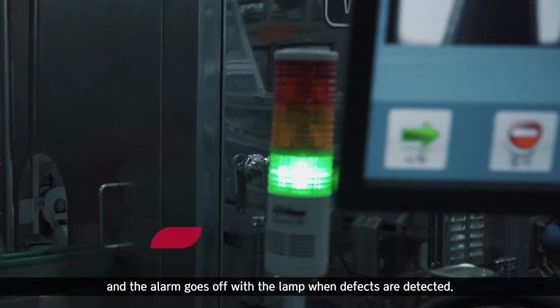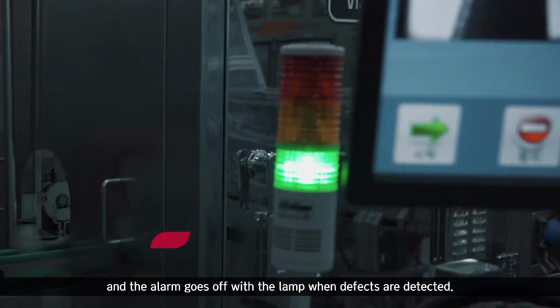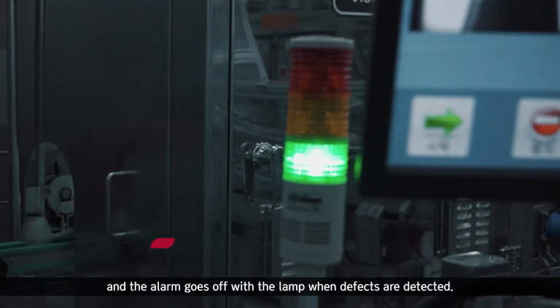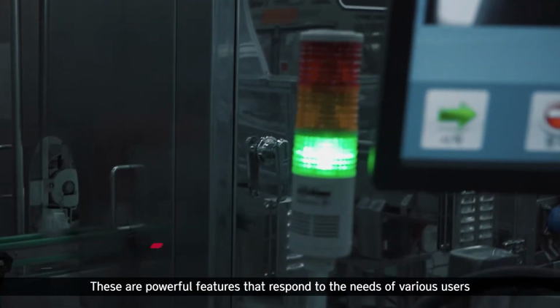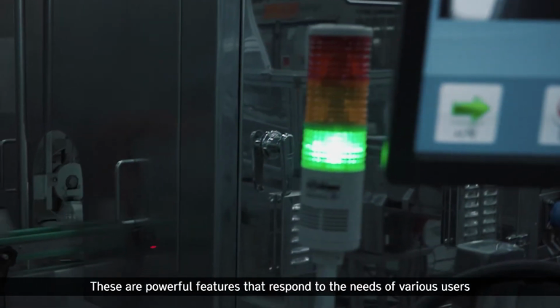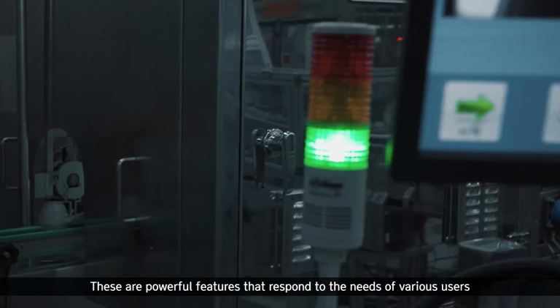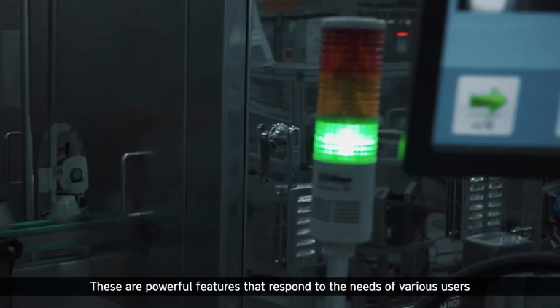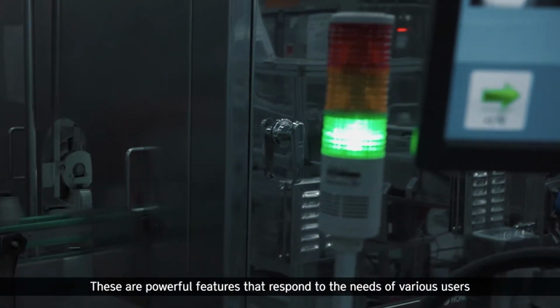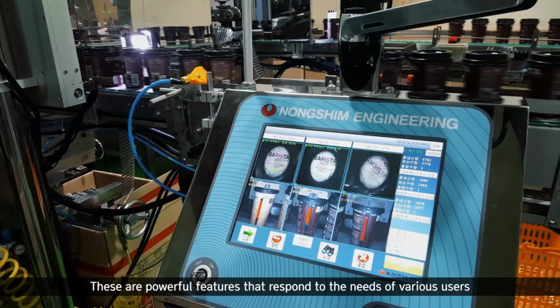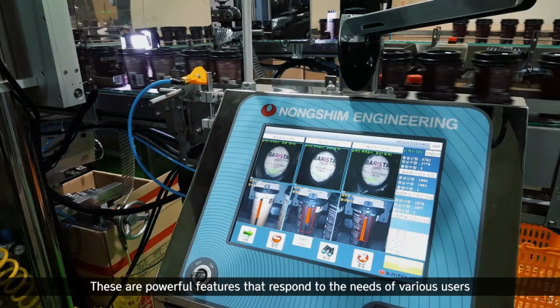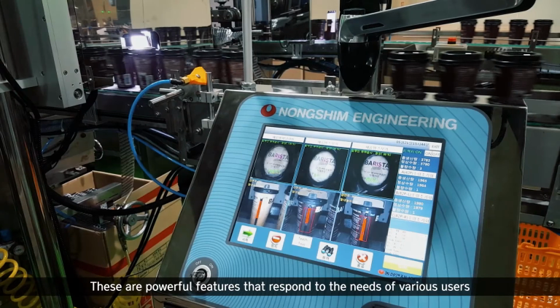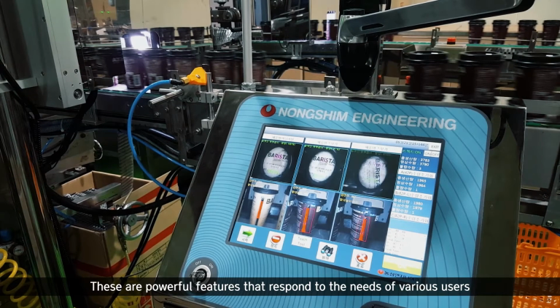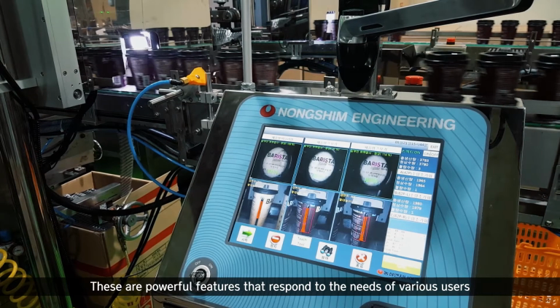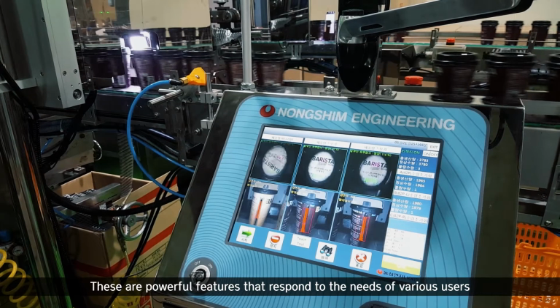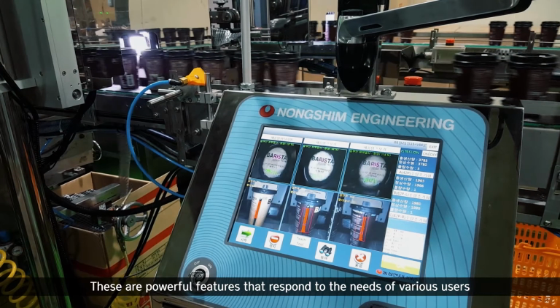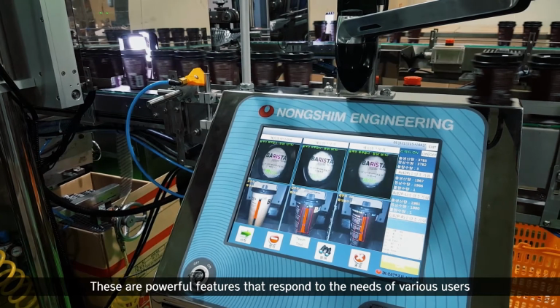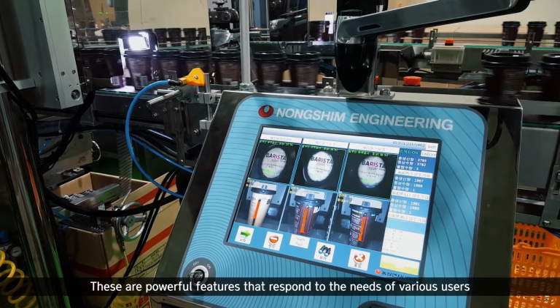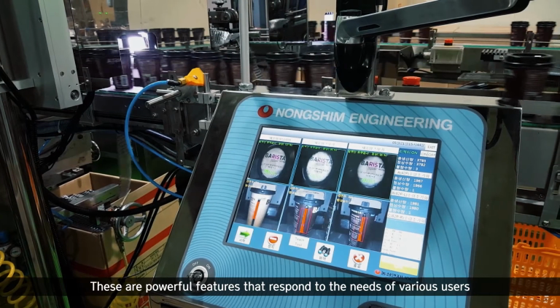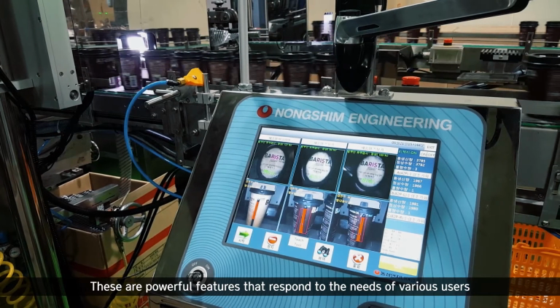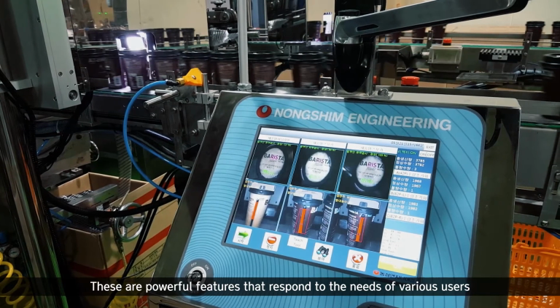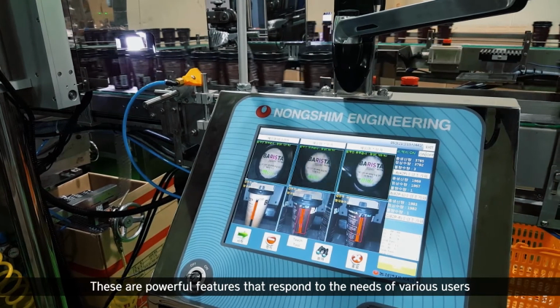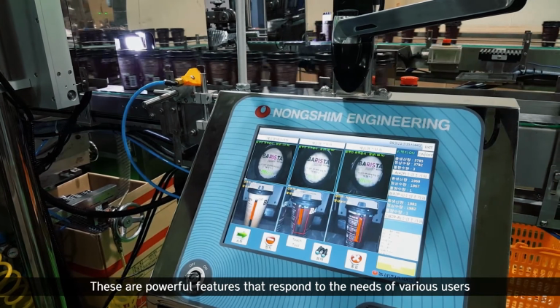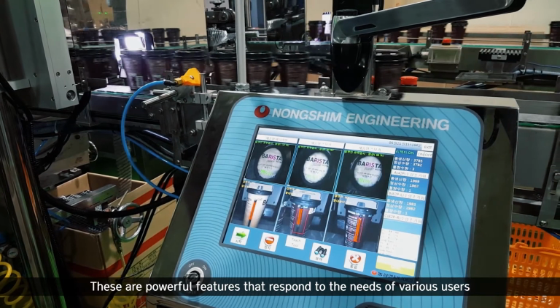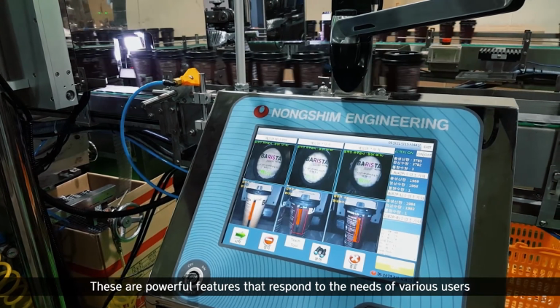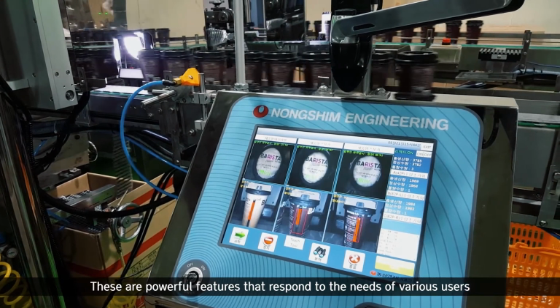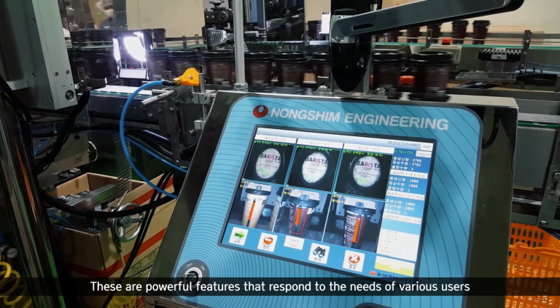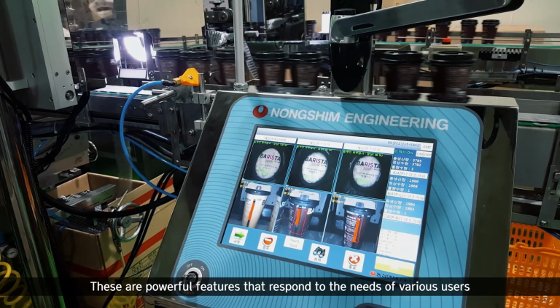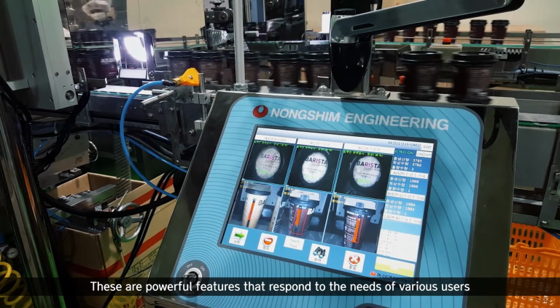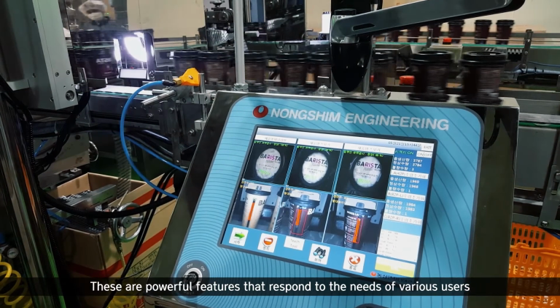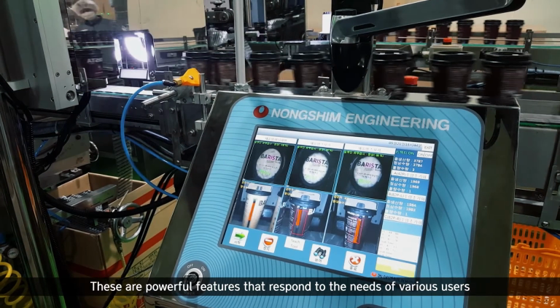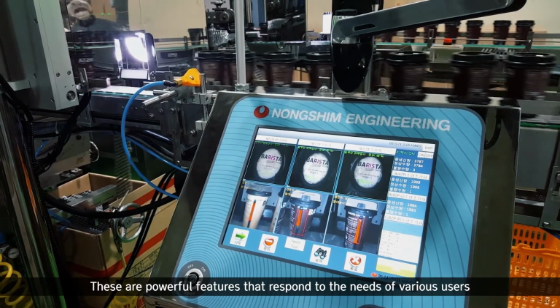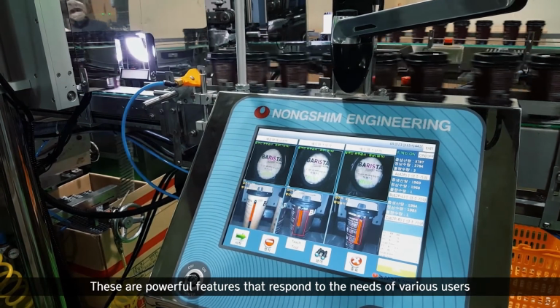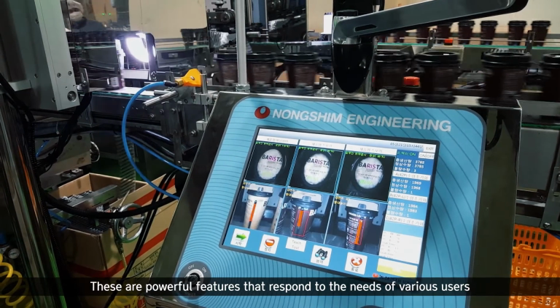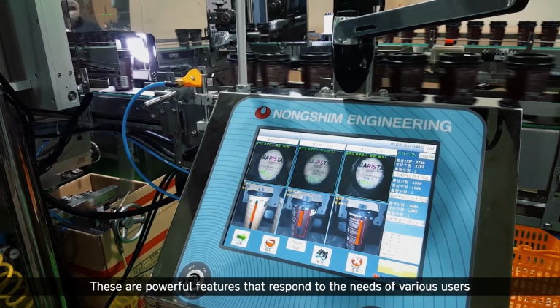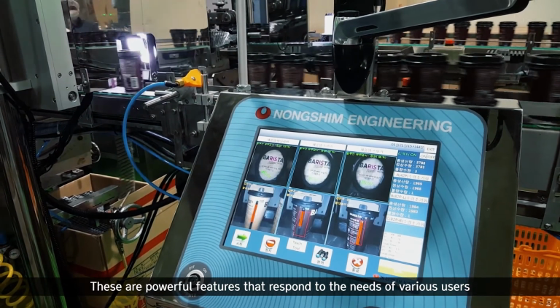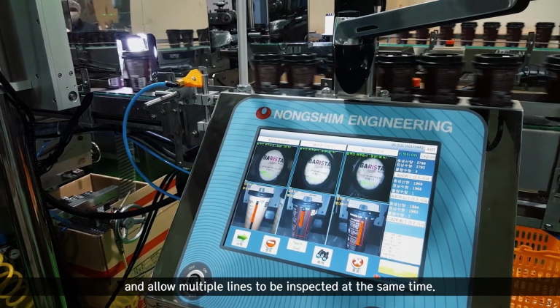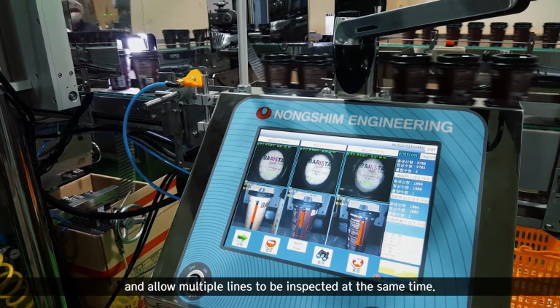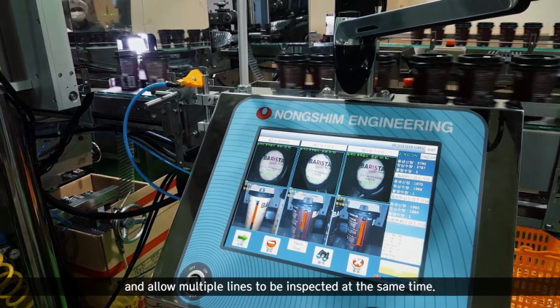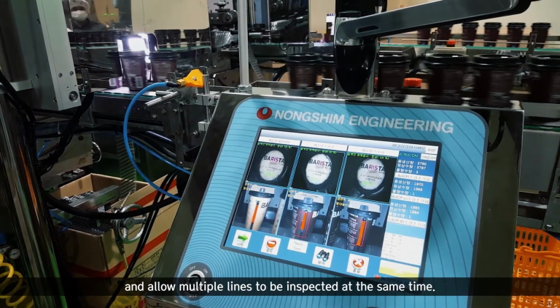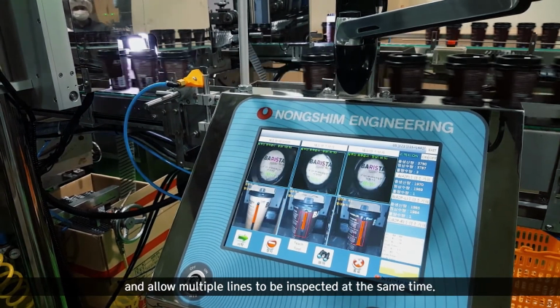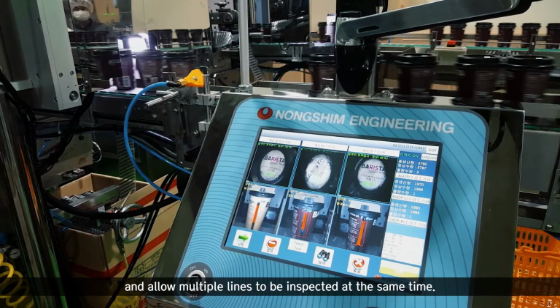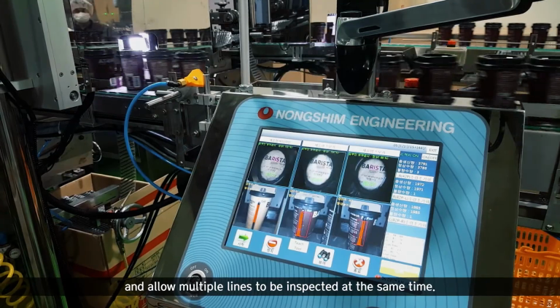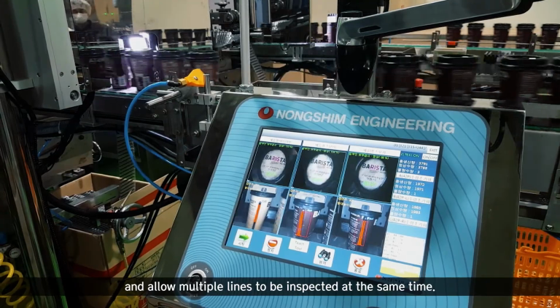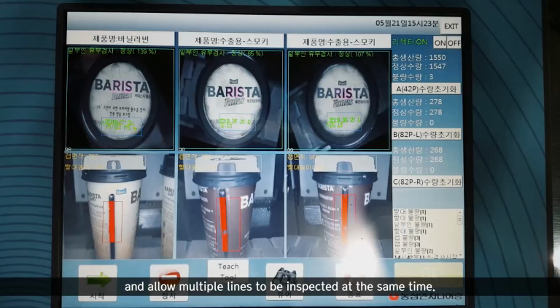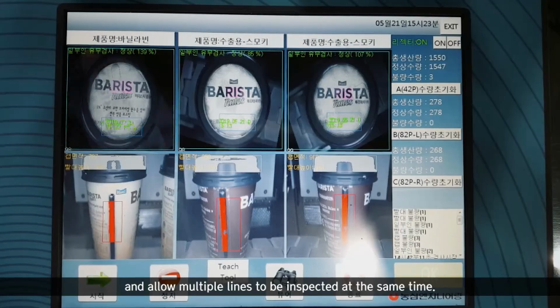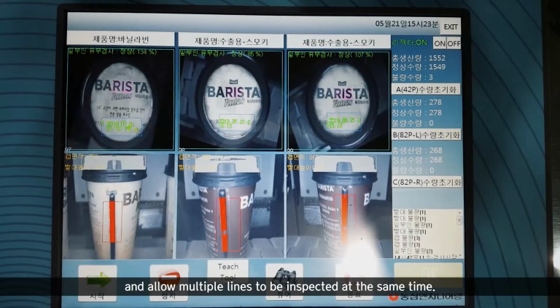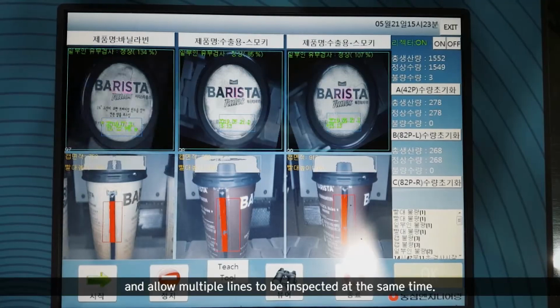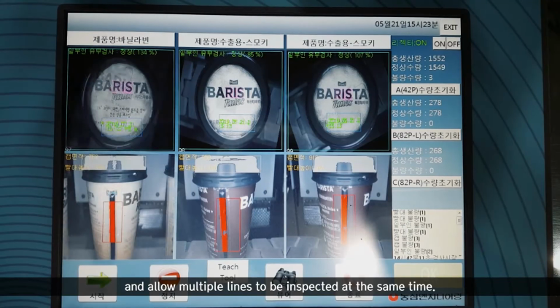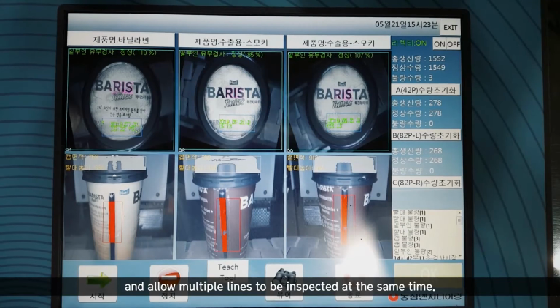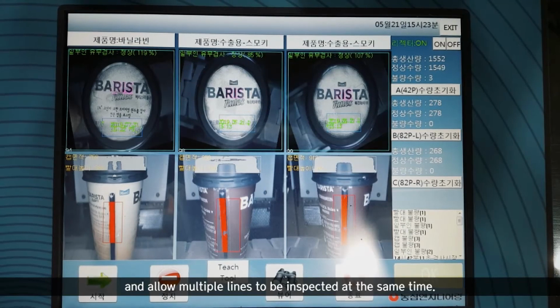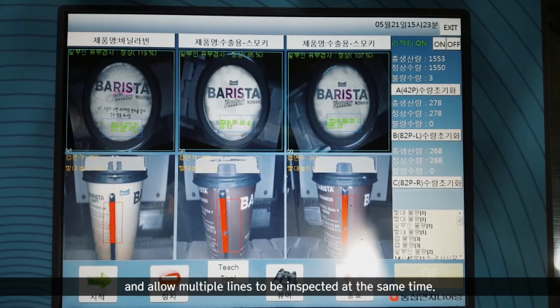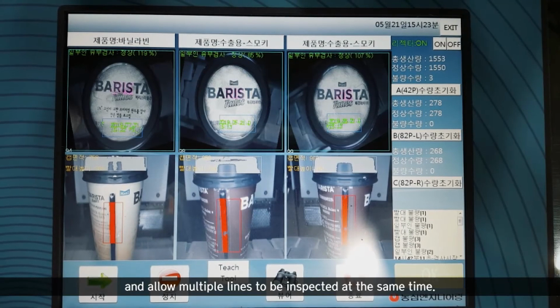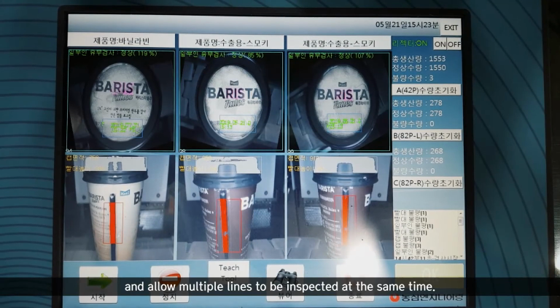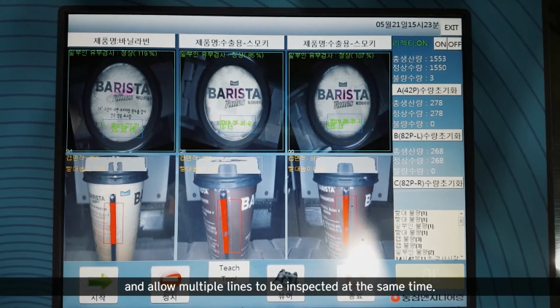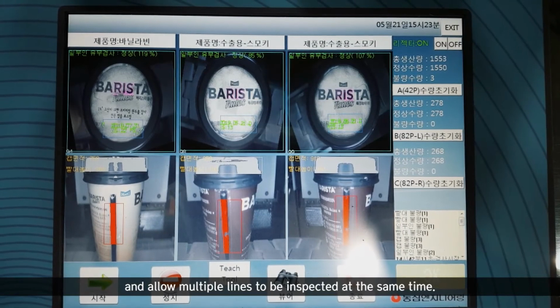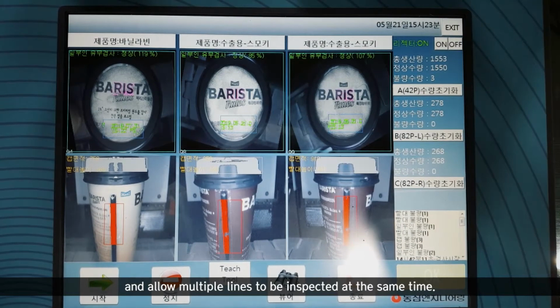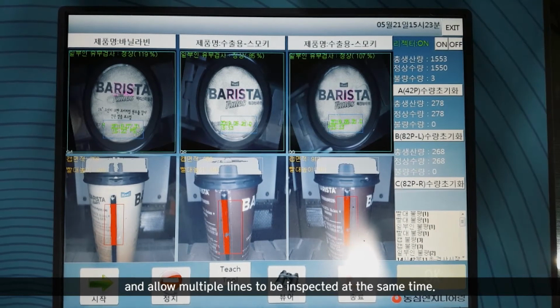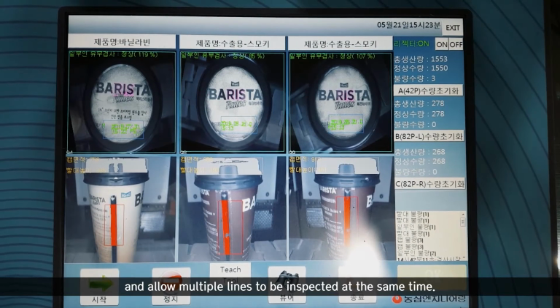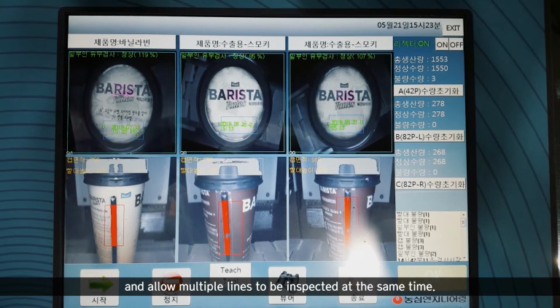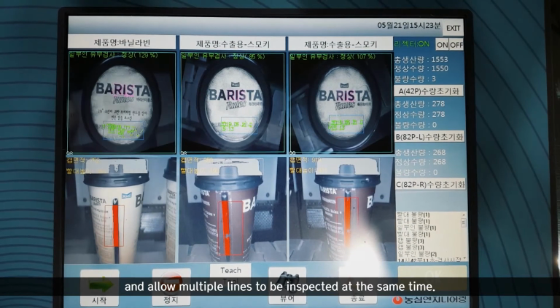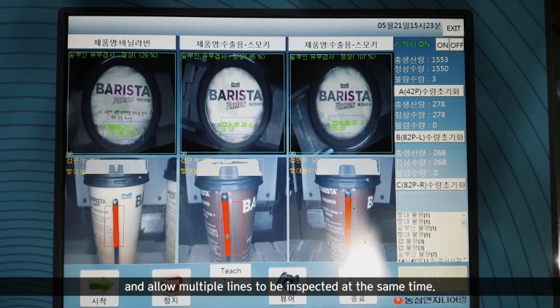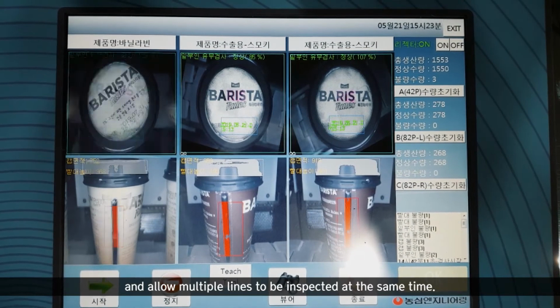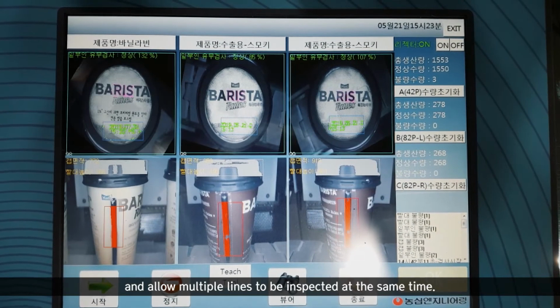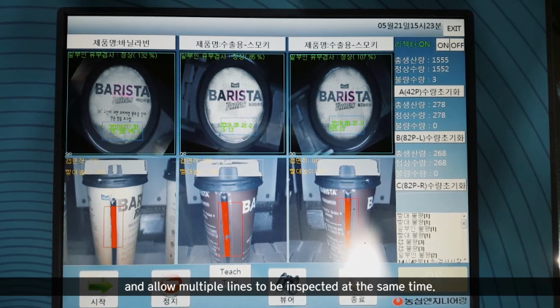These are powerful features that respond to the needs of various users and allow multiple lines to be inspected at the same time.